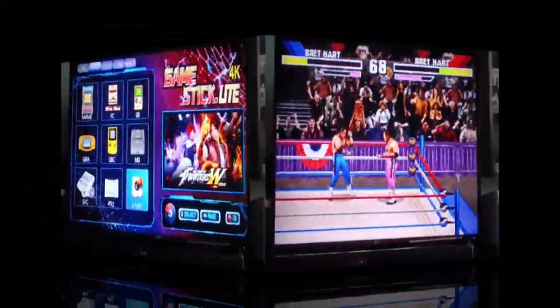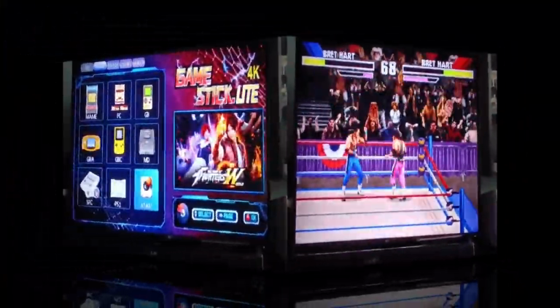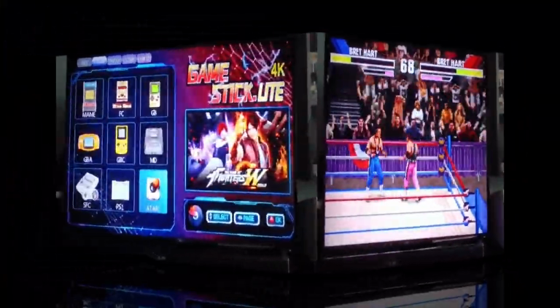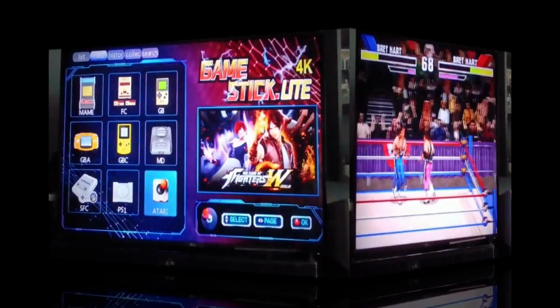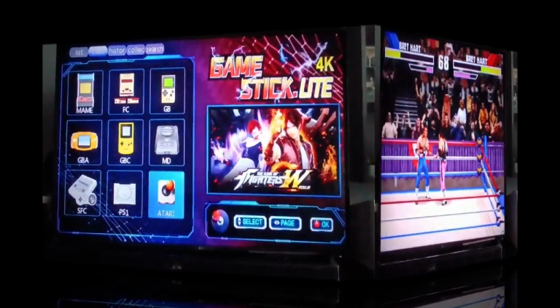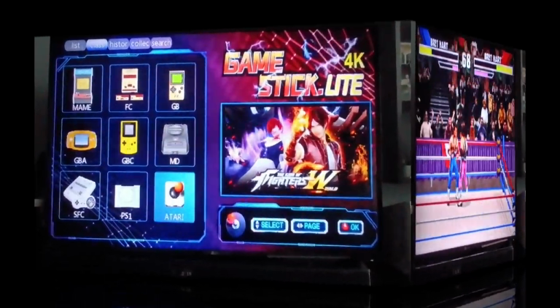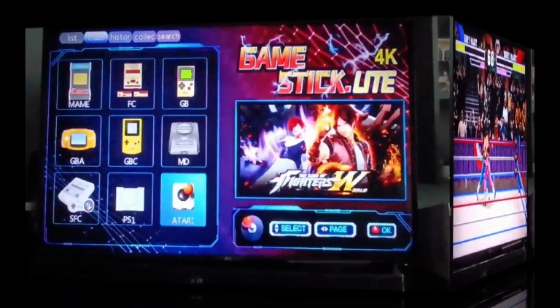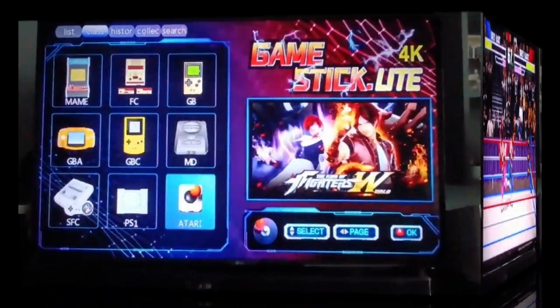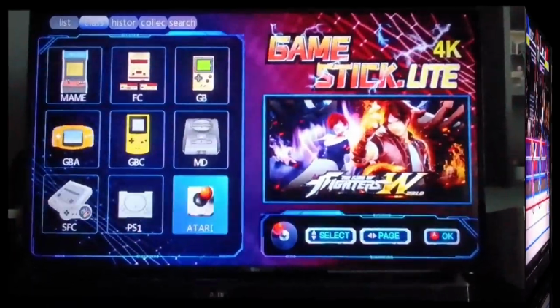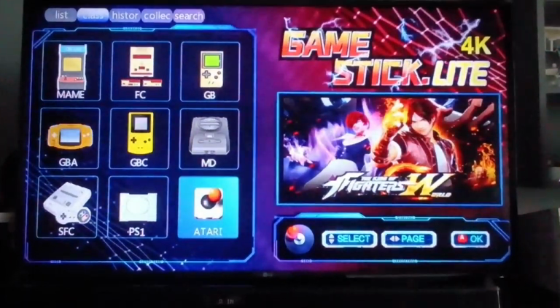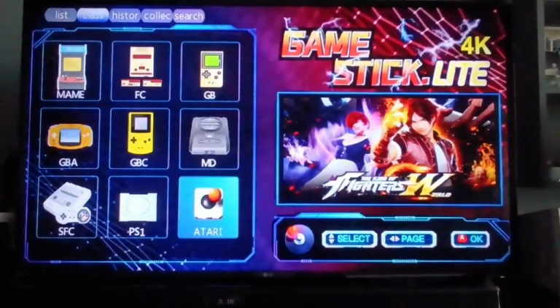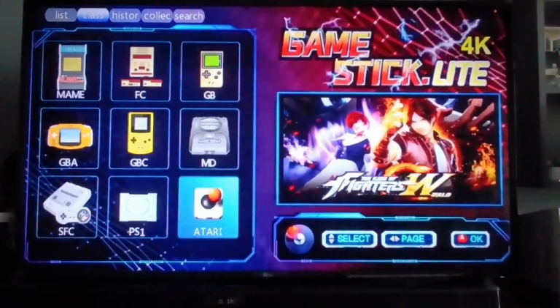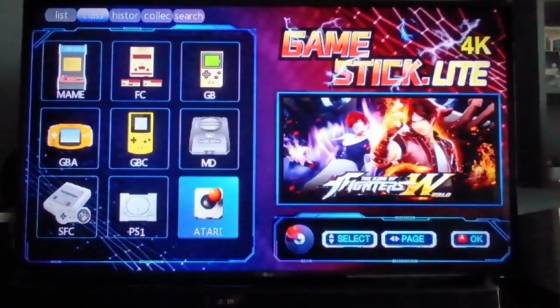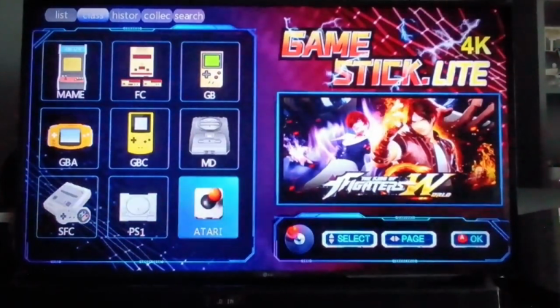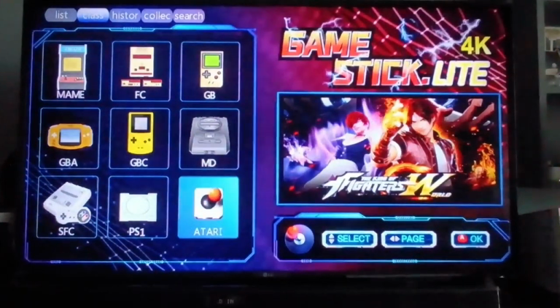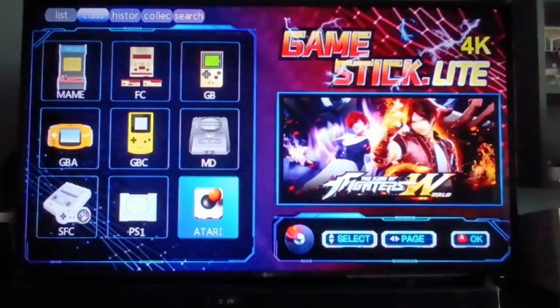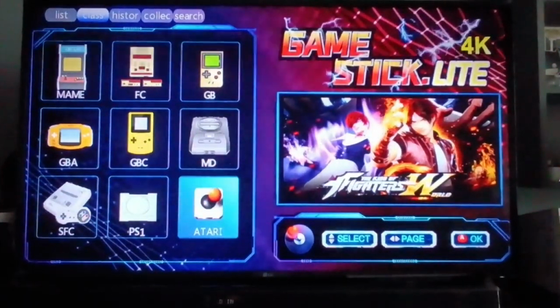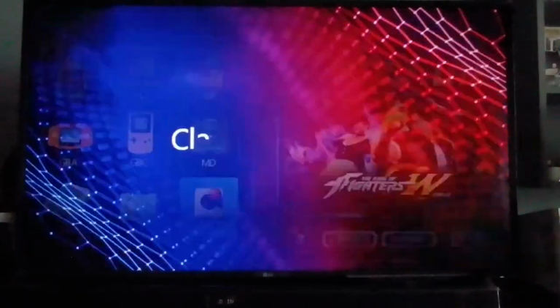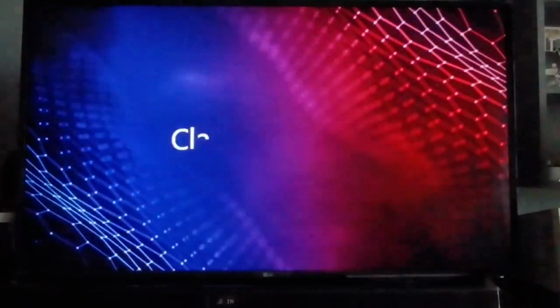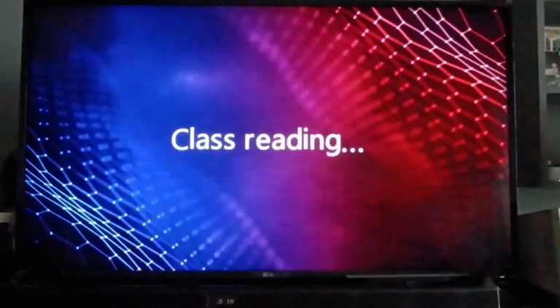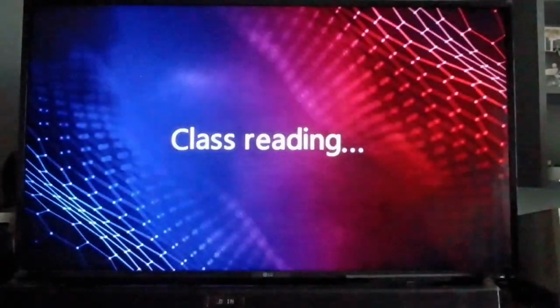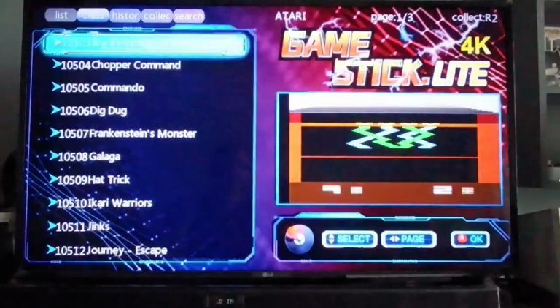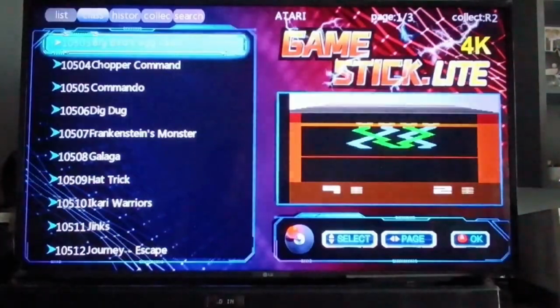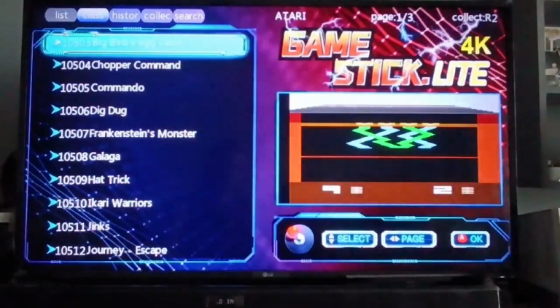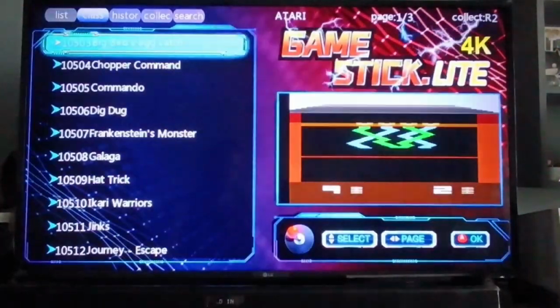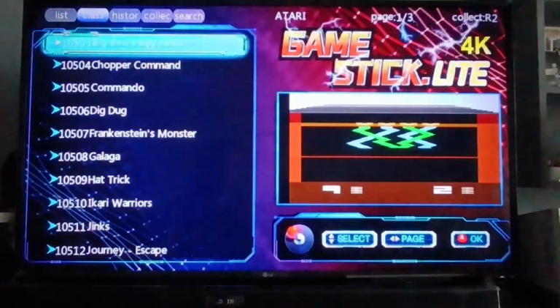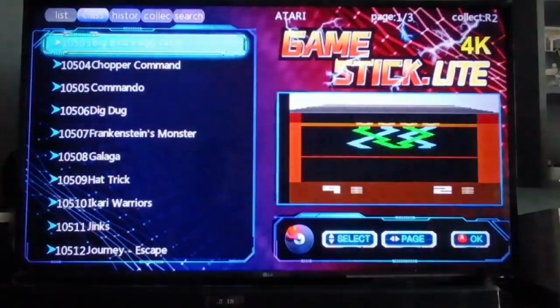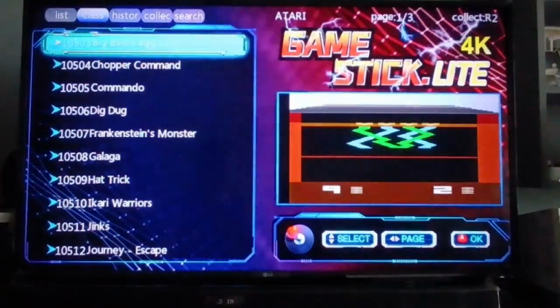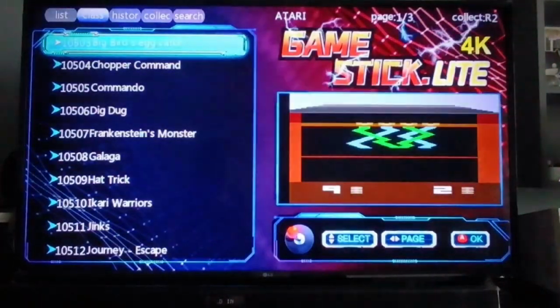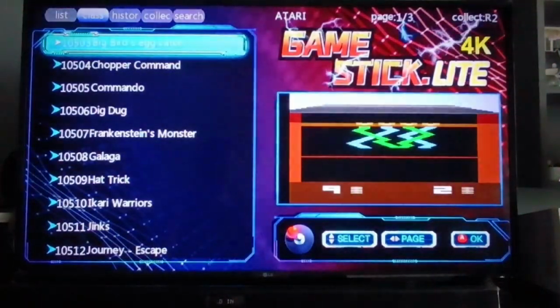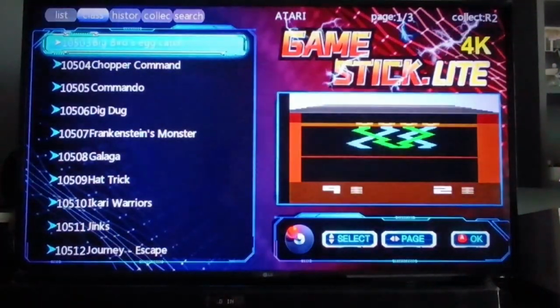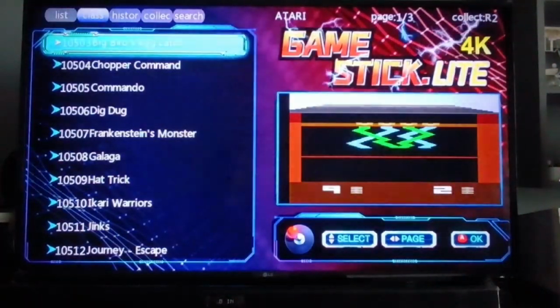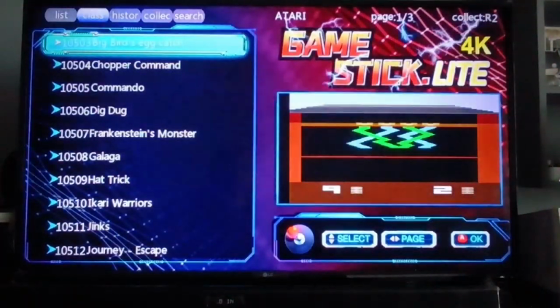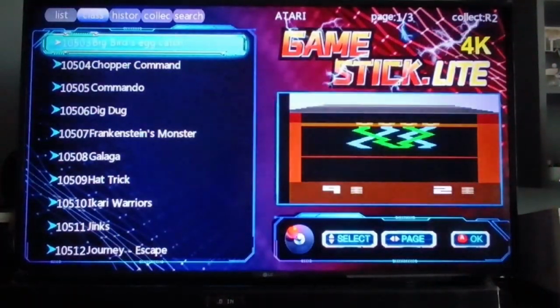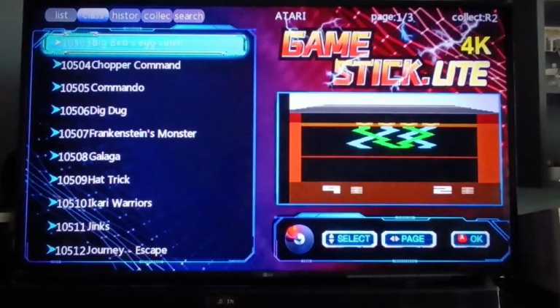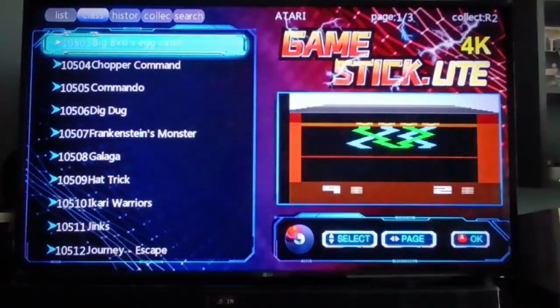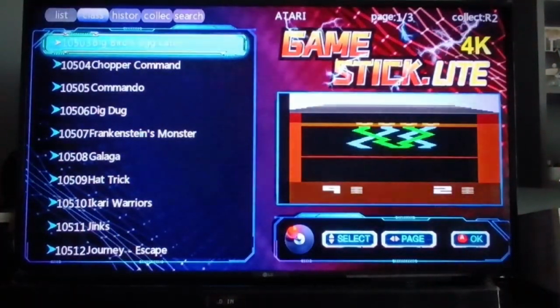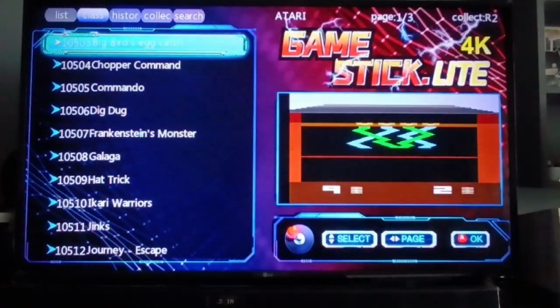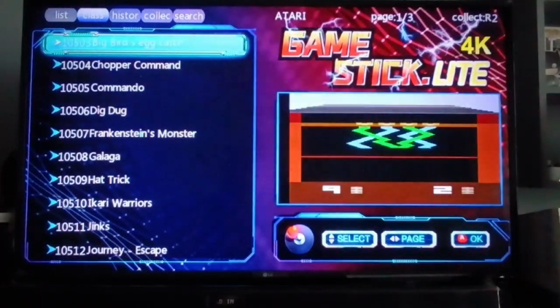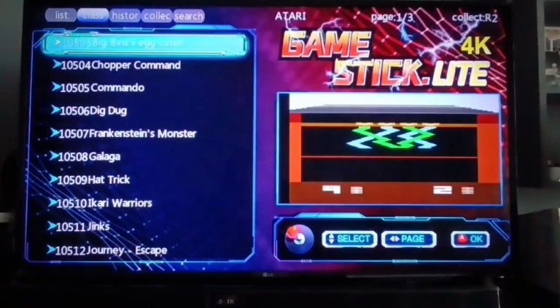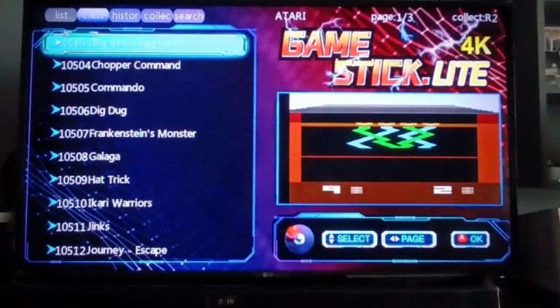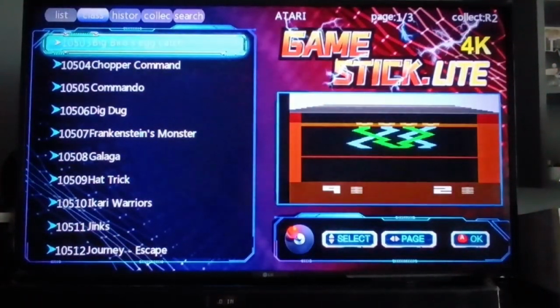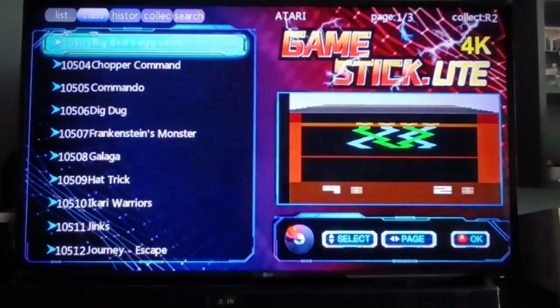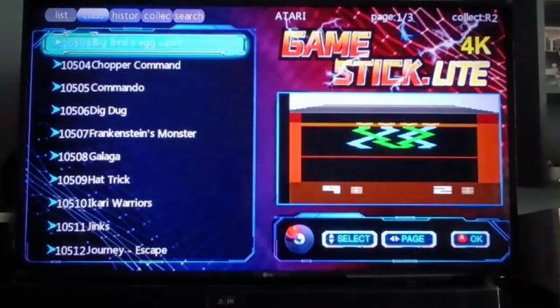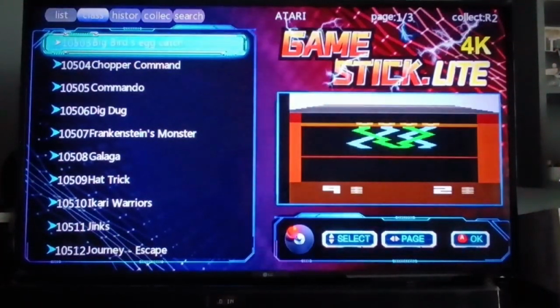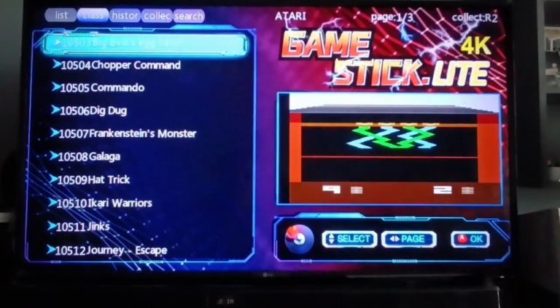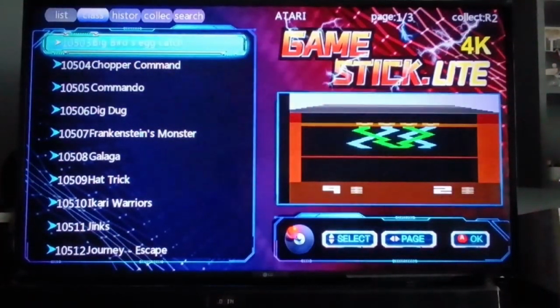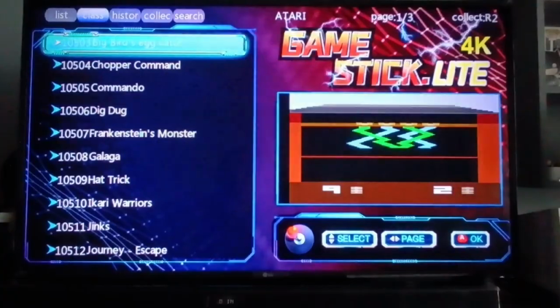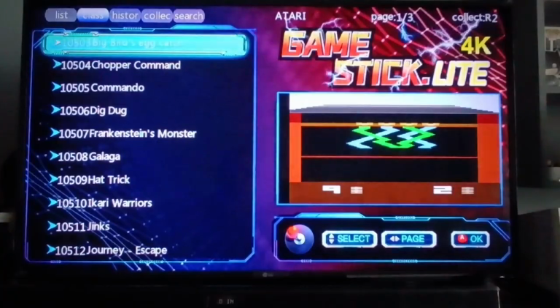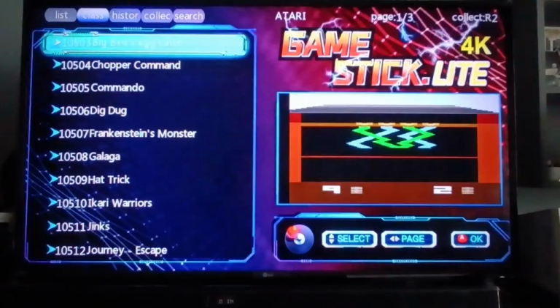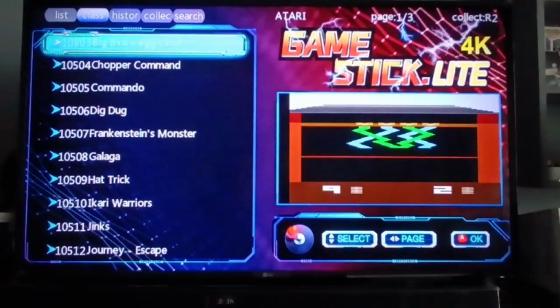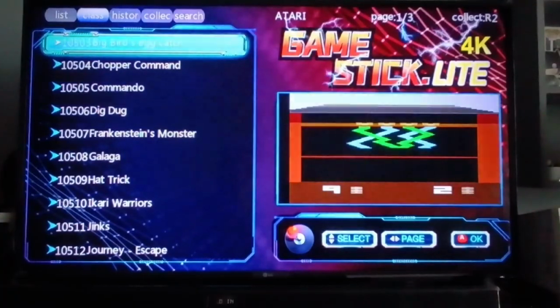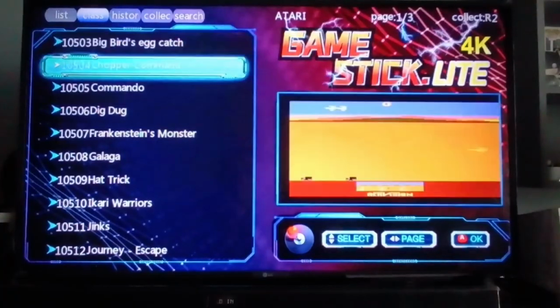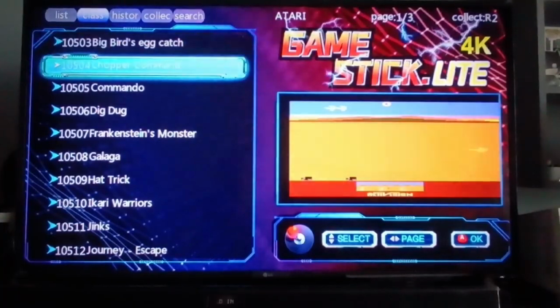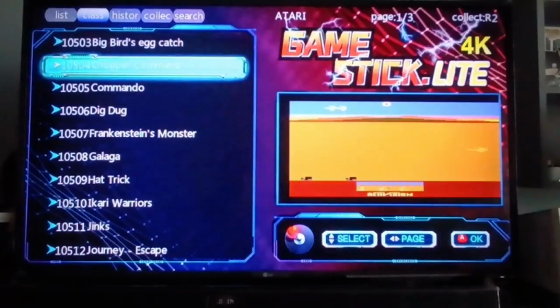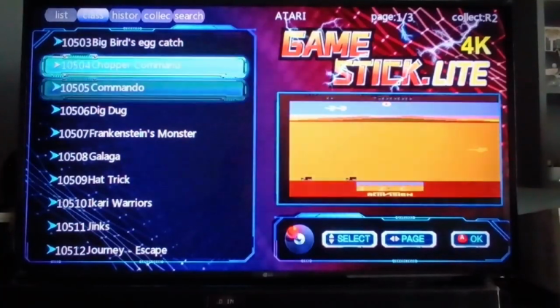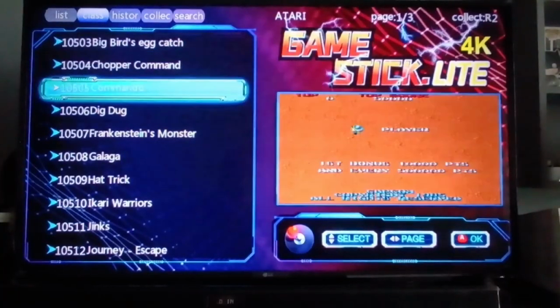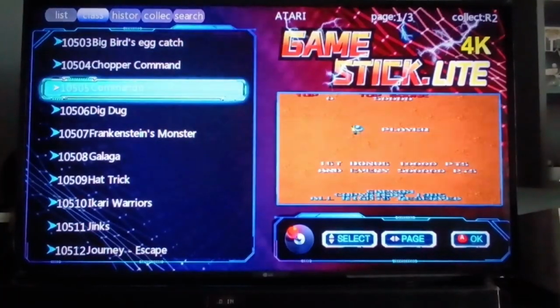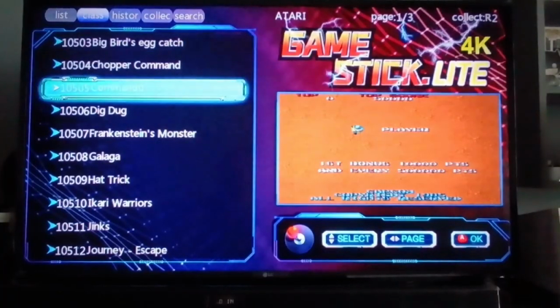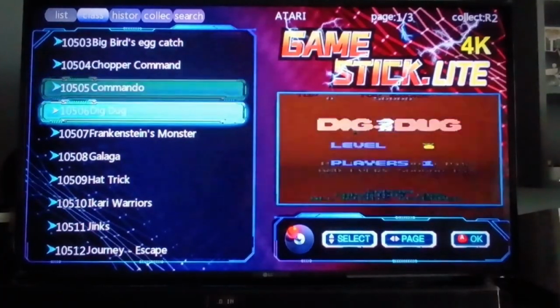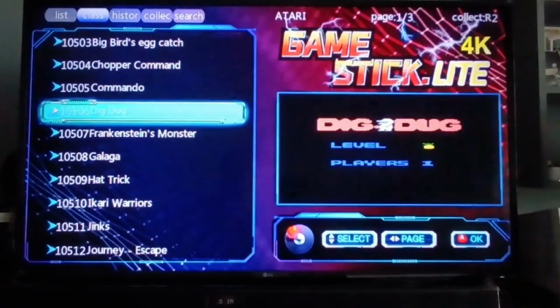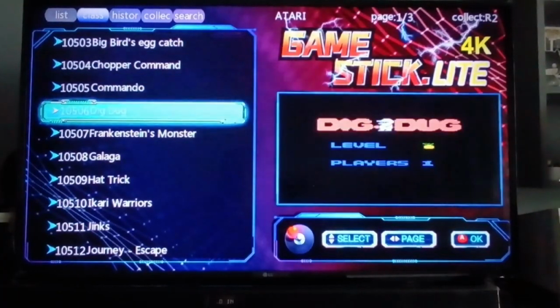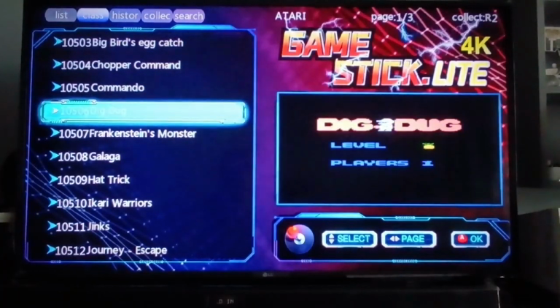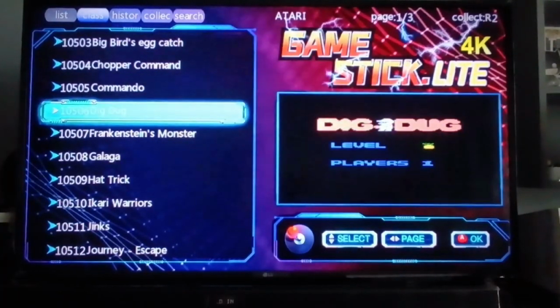And lastly, for the Atari section, there are only 3 pages — so about 30 games. Just a few for the Atari.